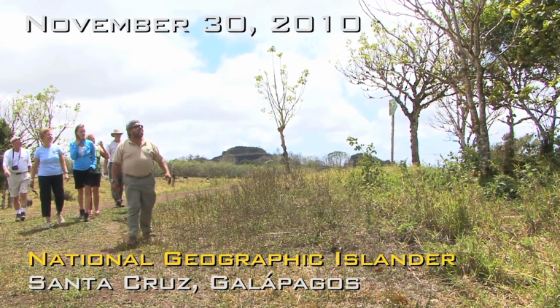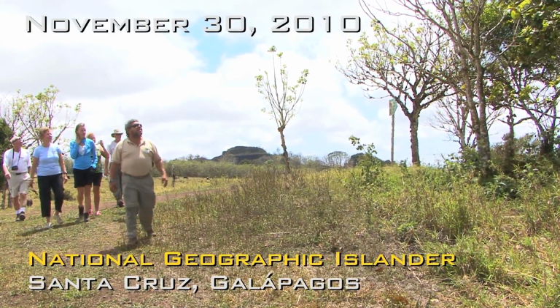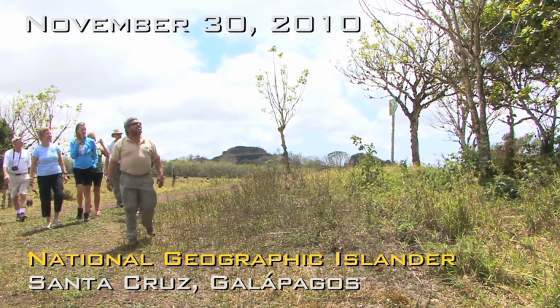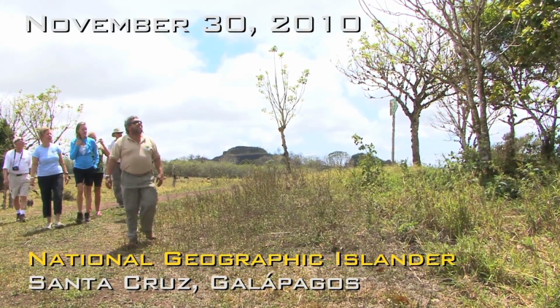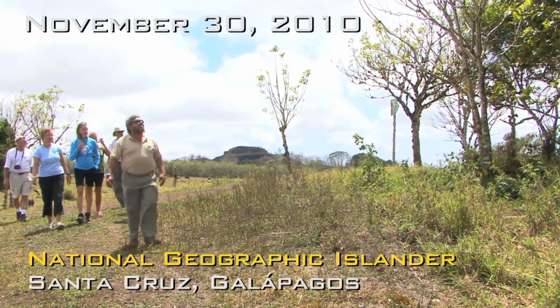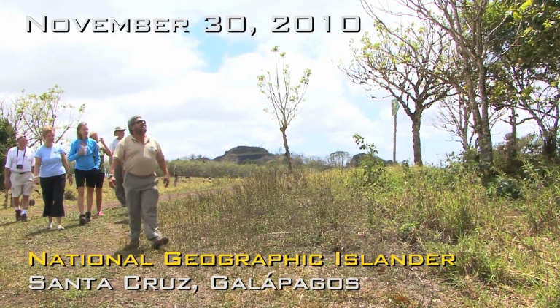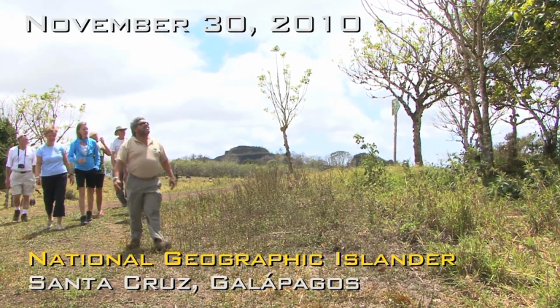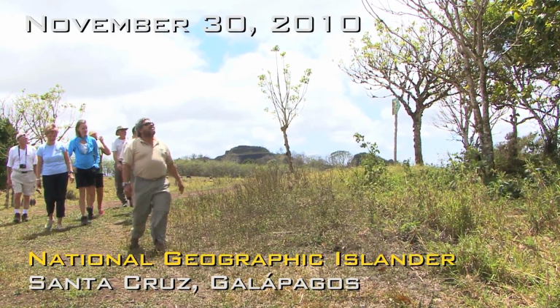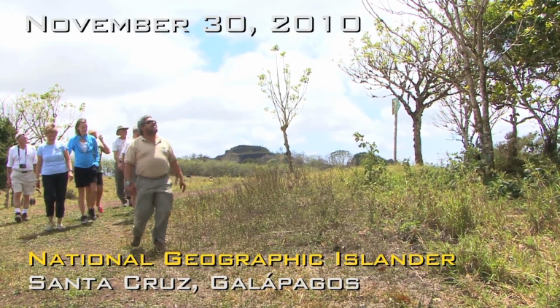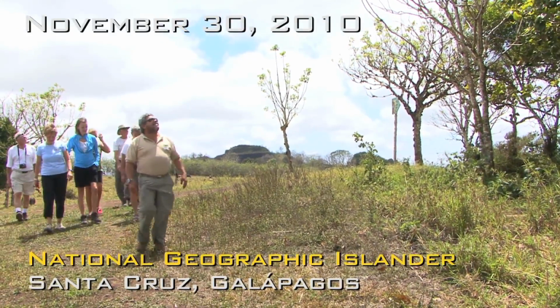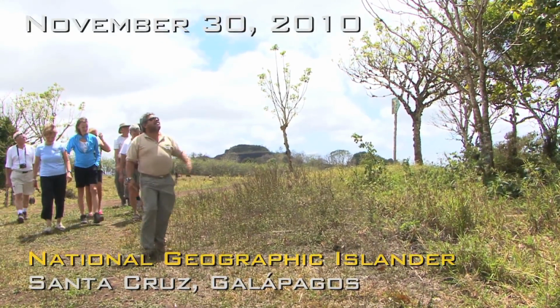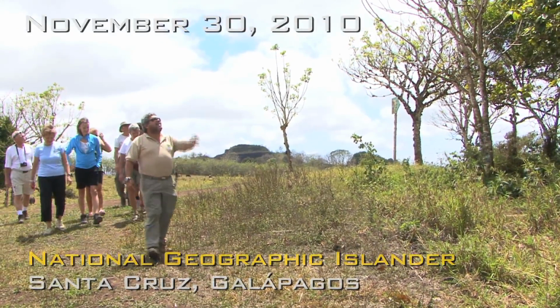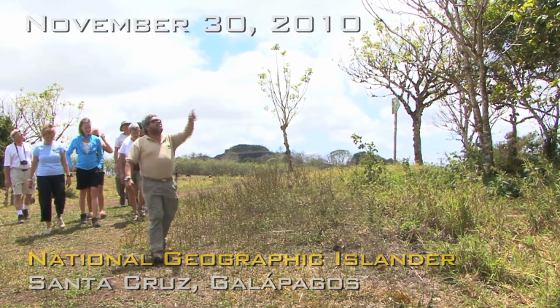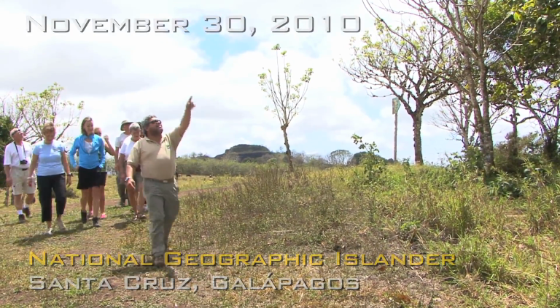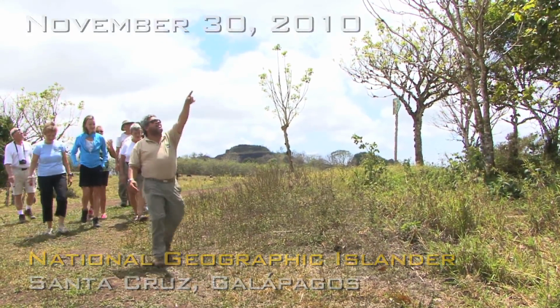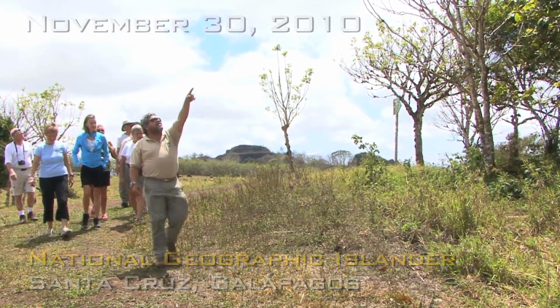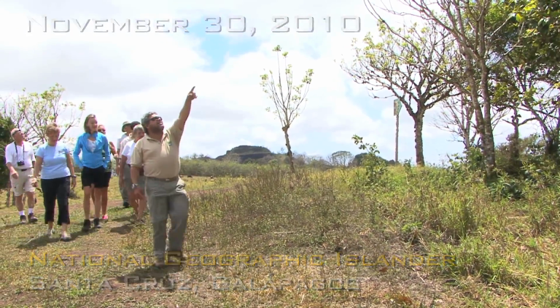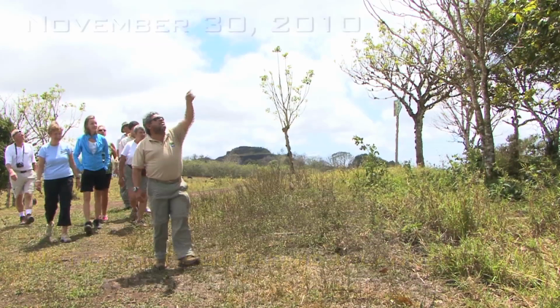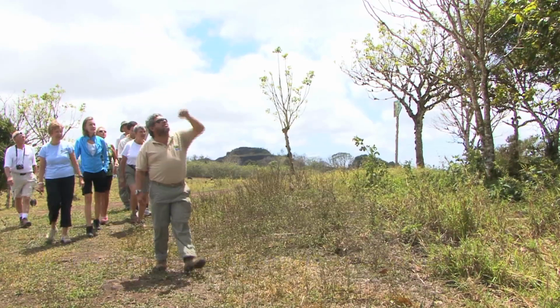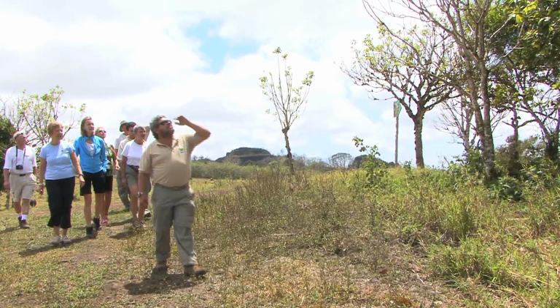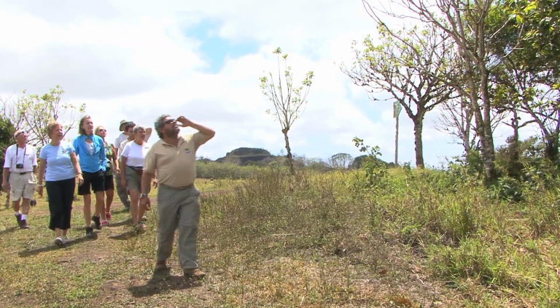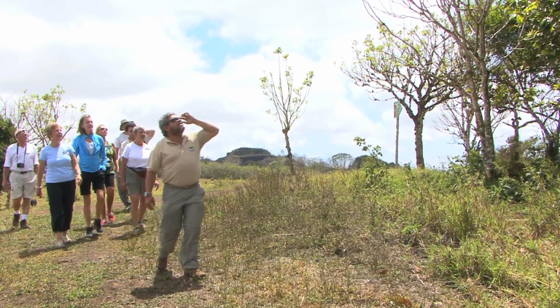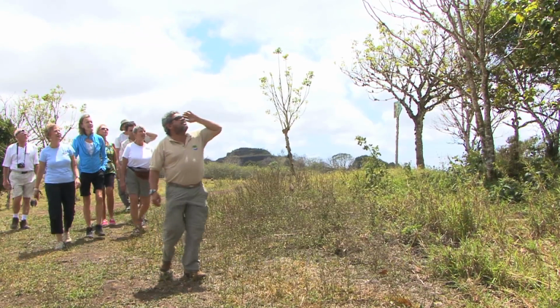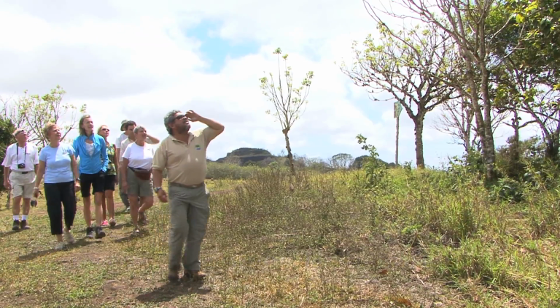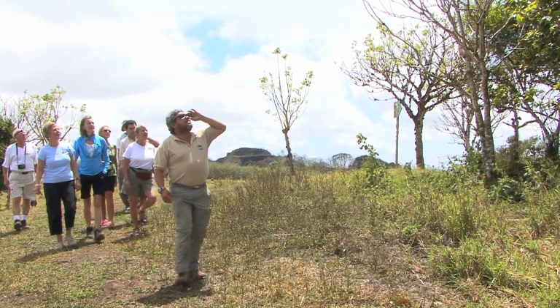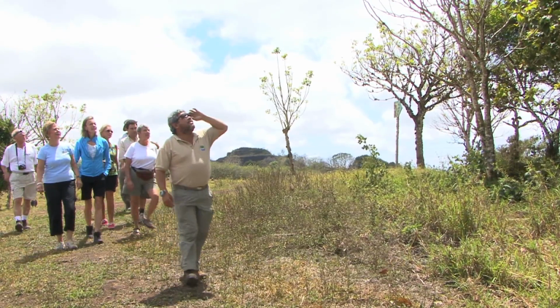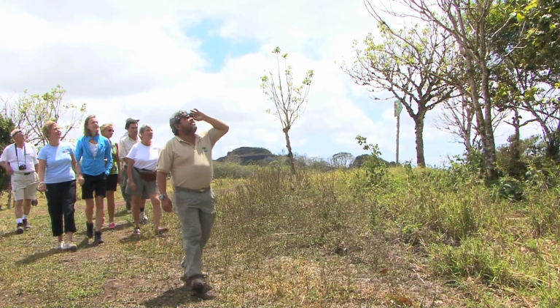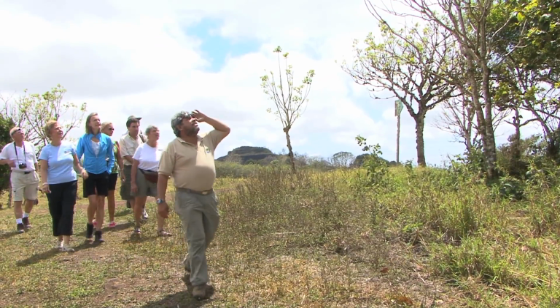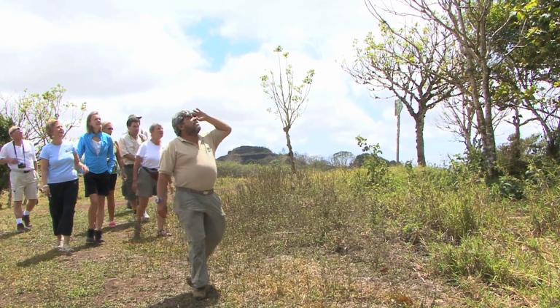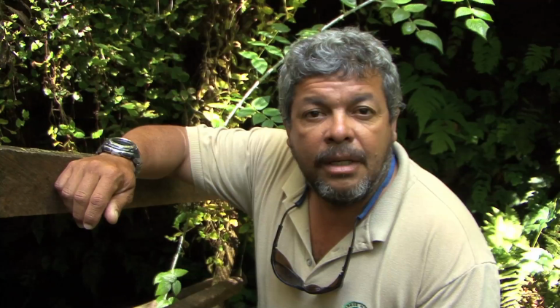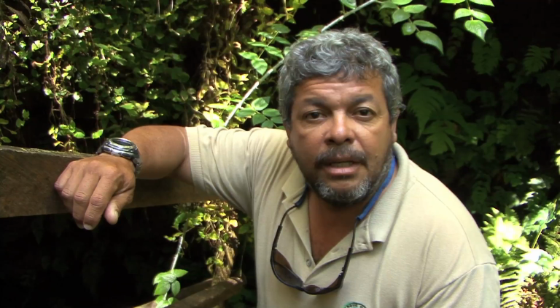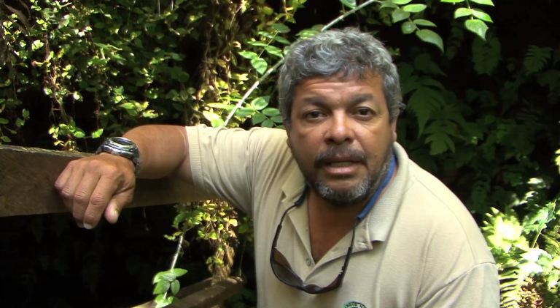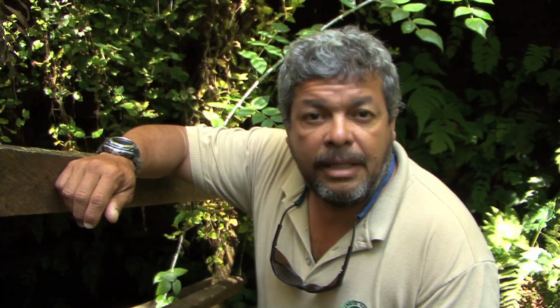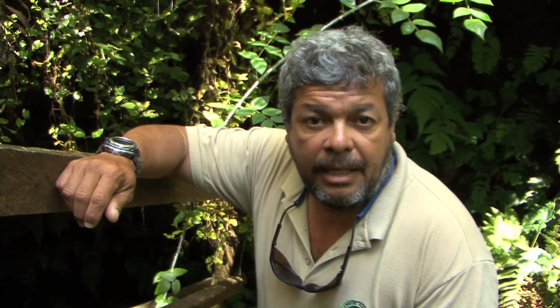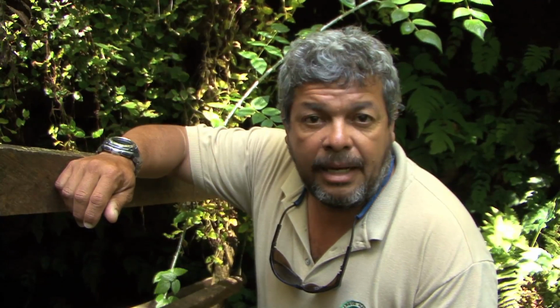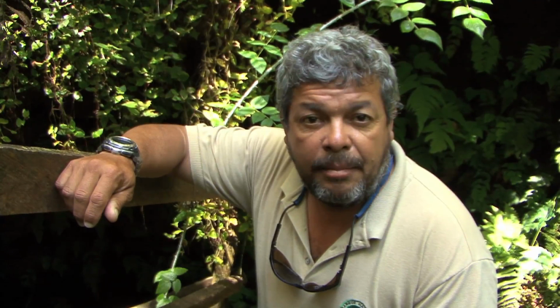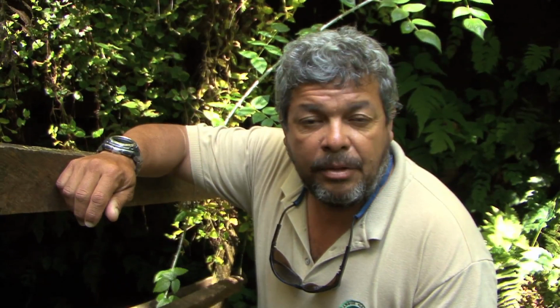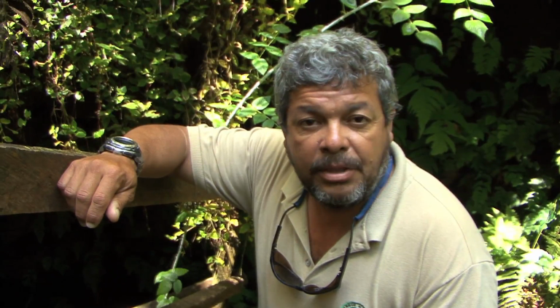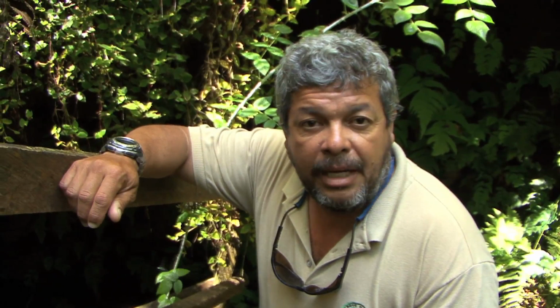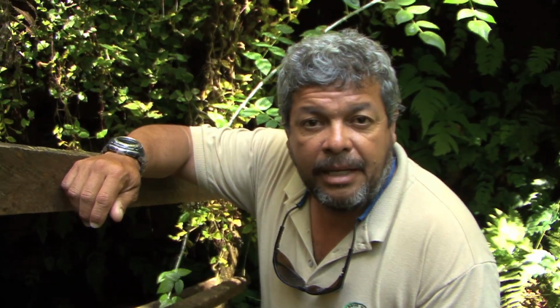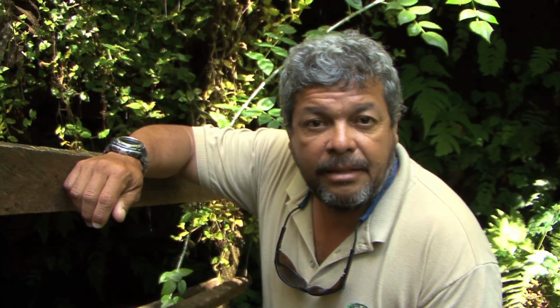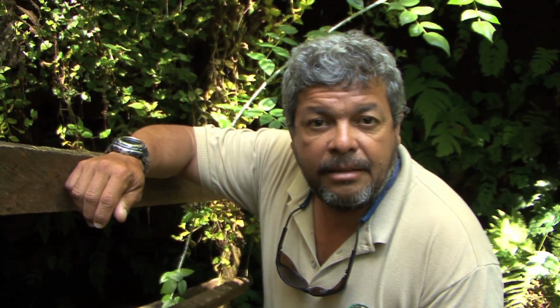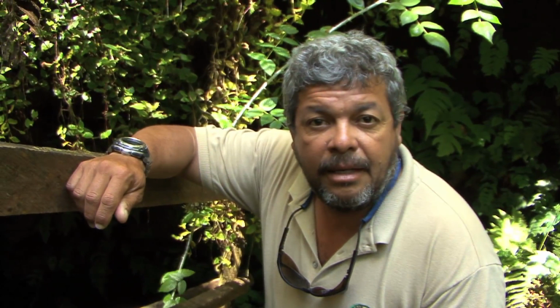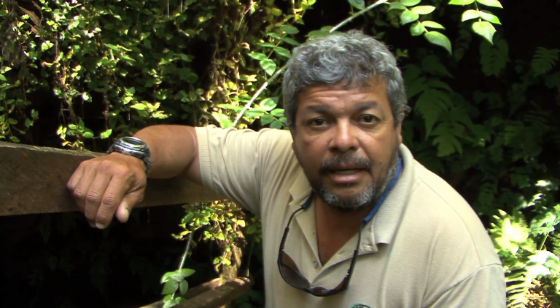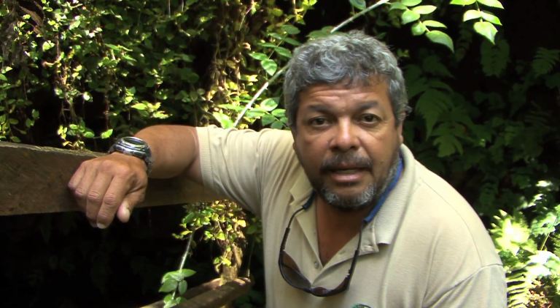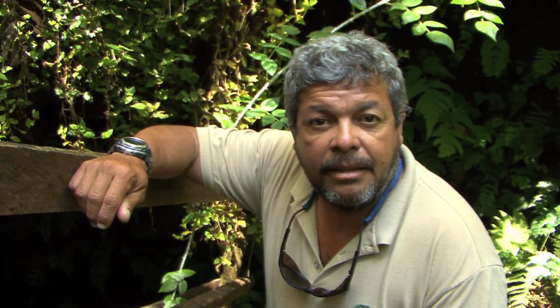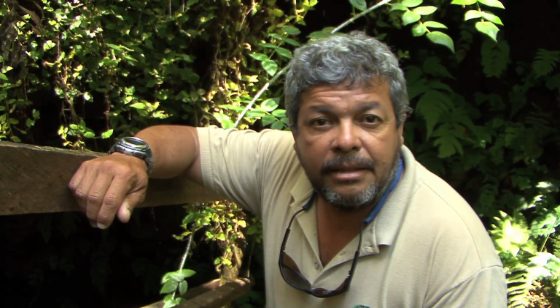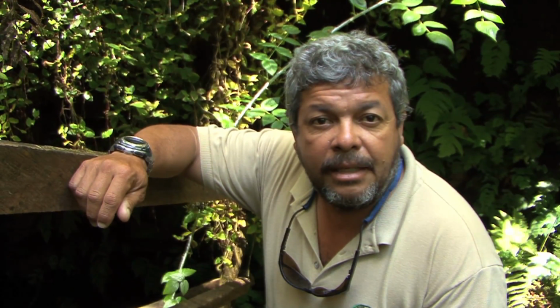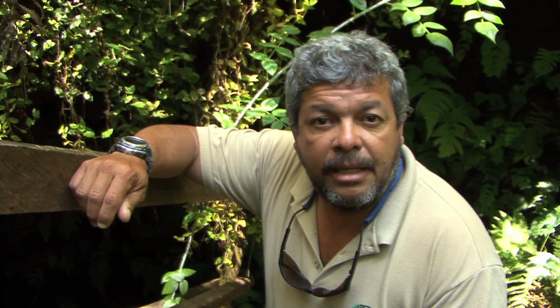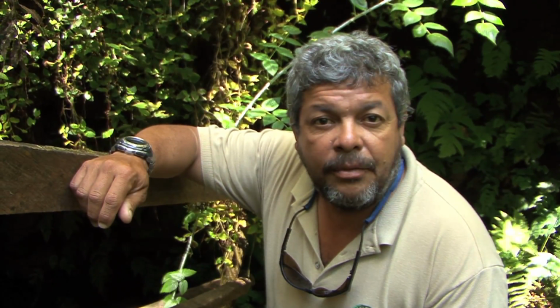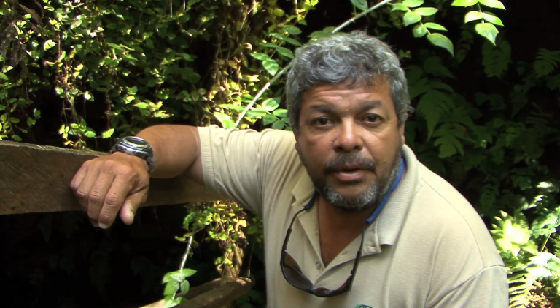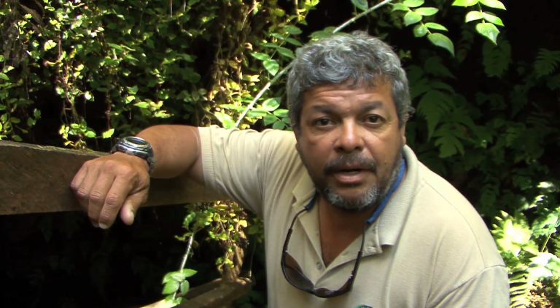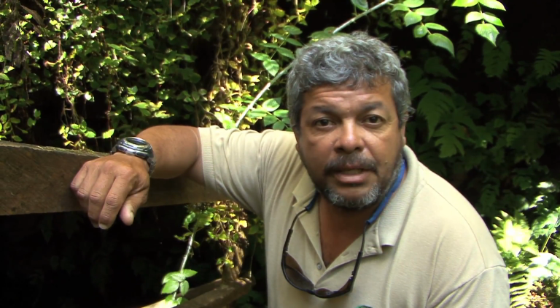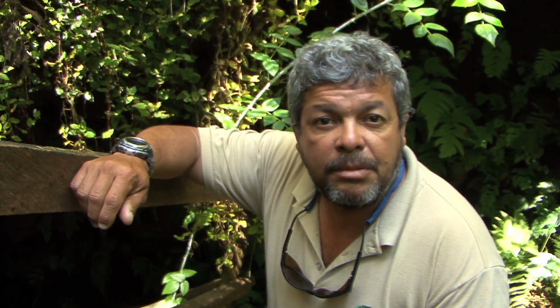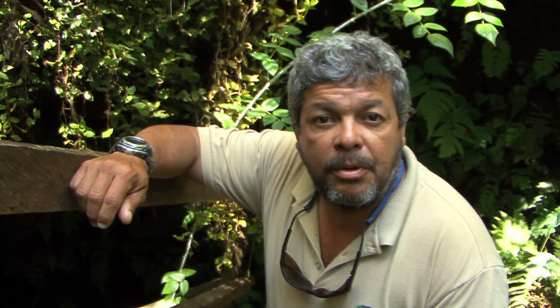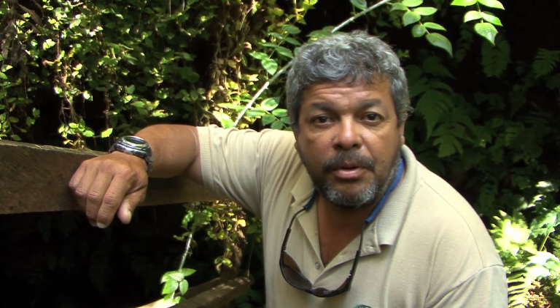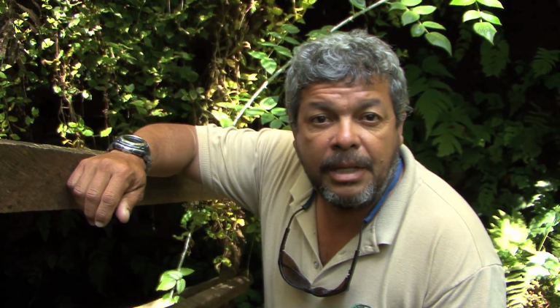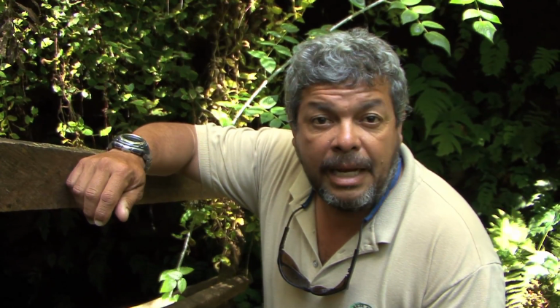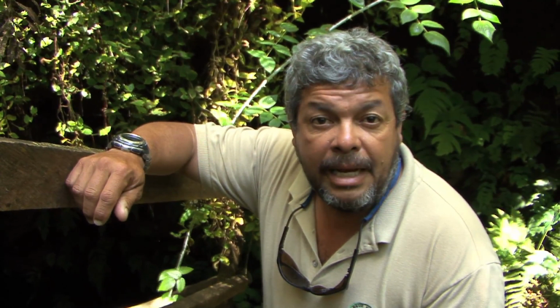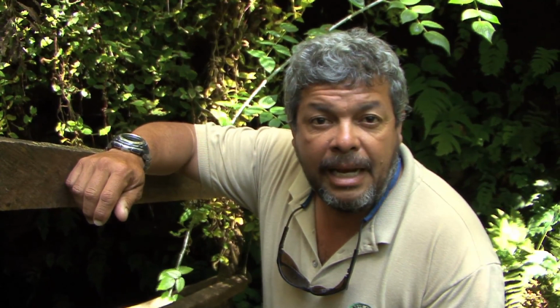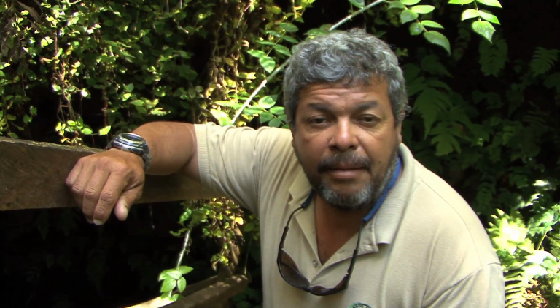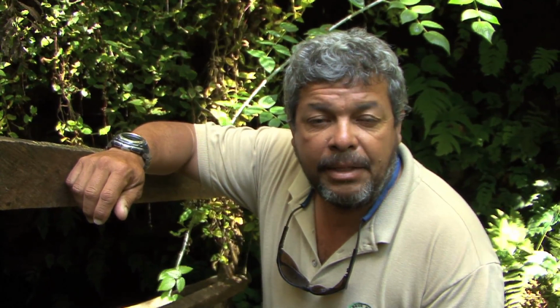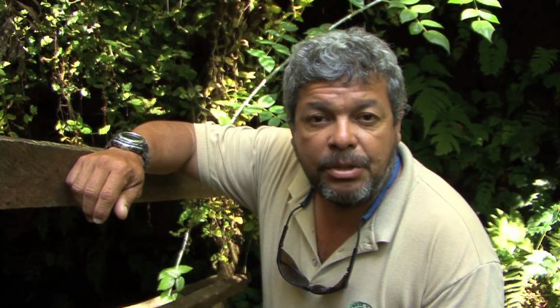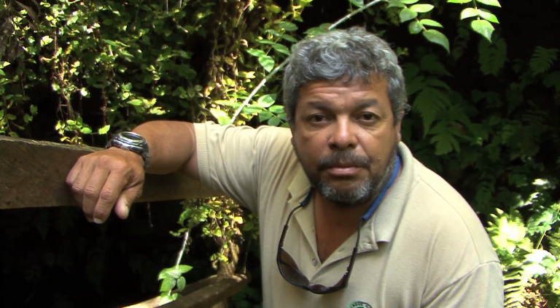Right now we are in the highlands of Santa Cruz in the Galapagos Islands, and we are exploring a lava tube.